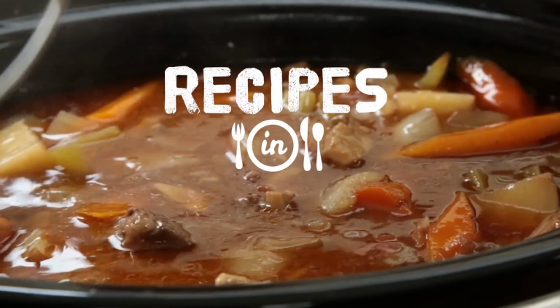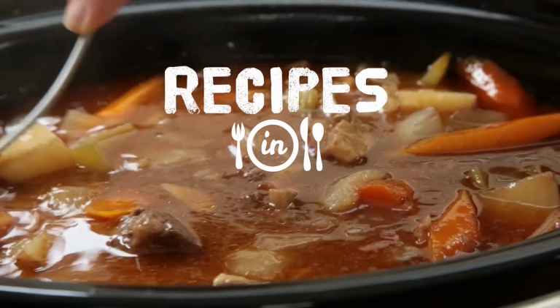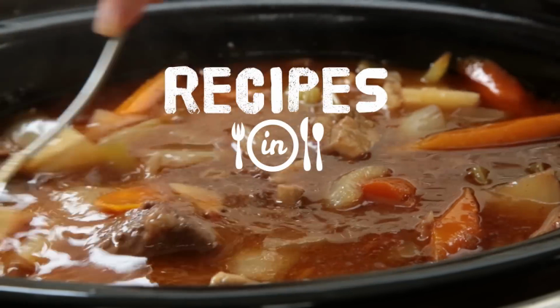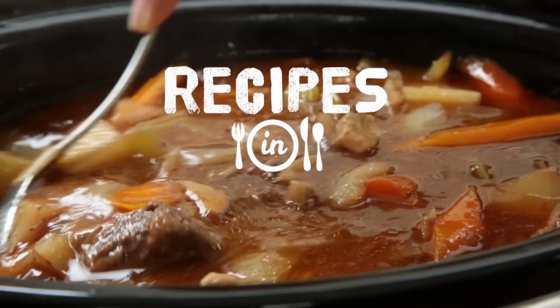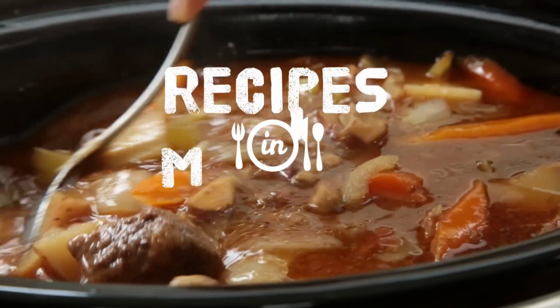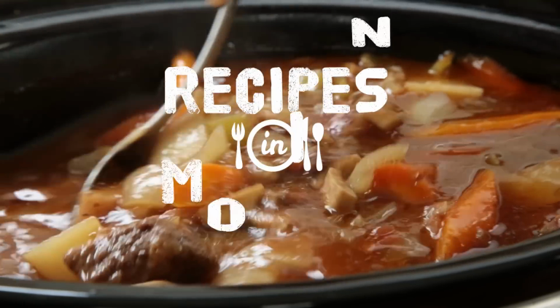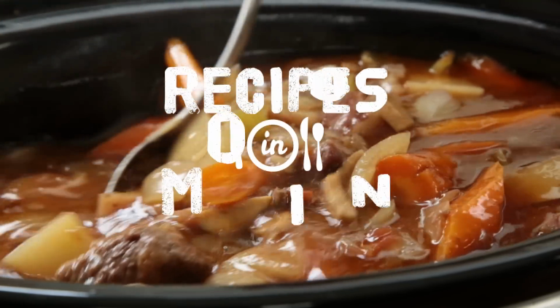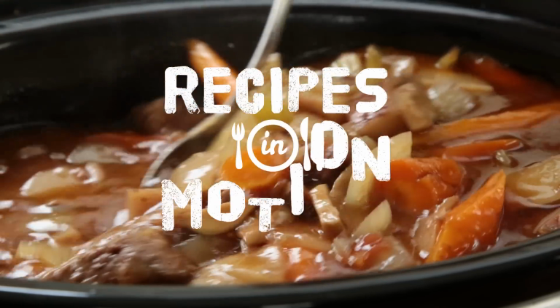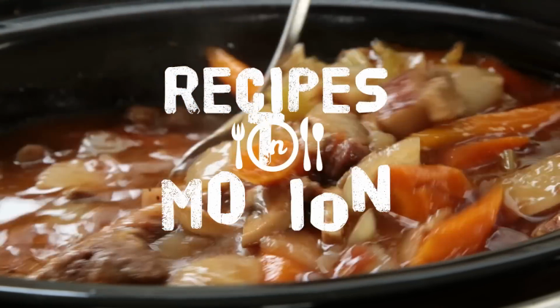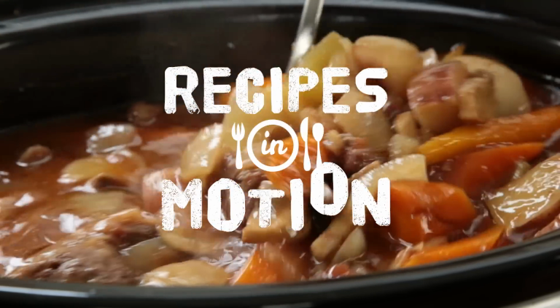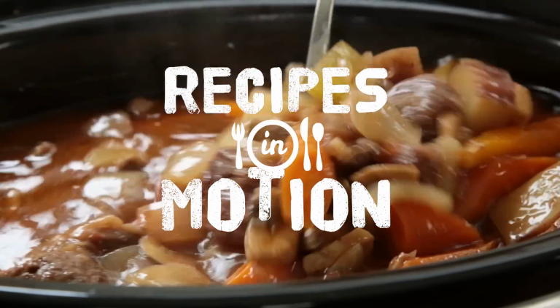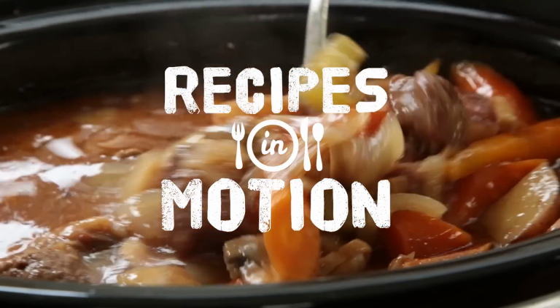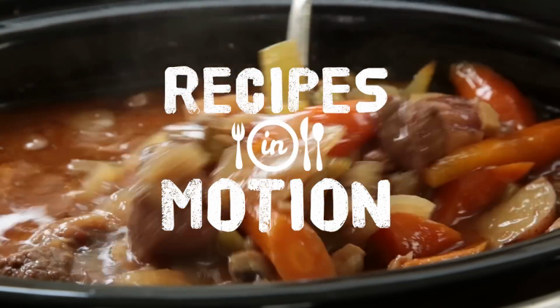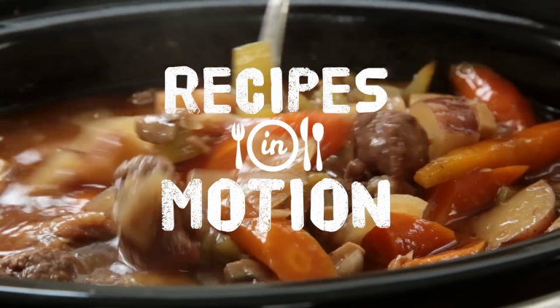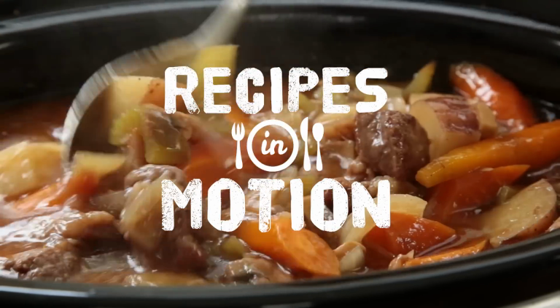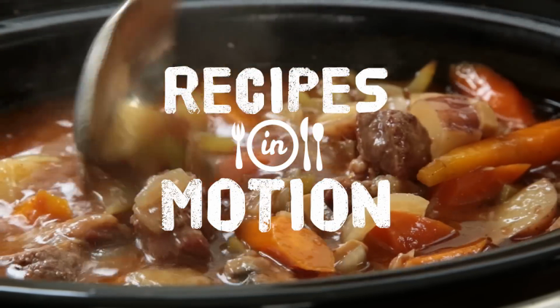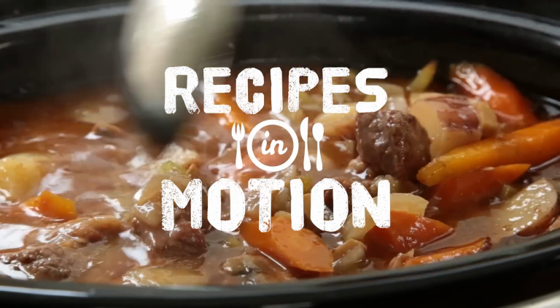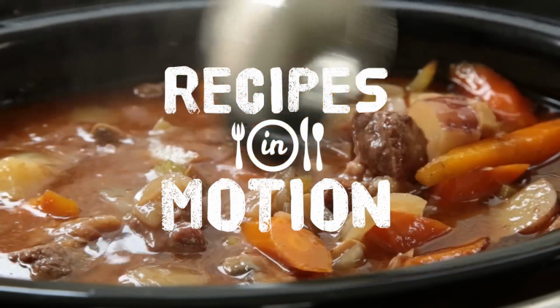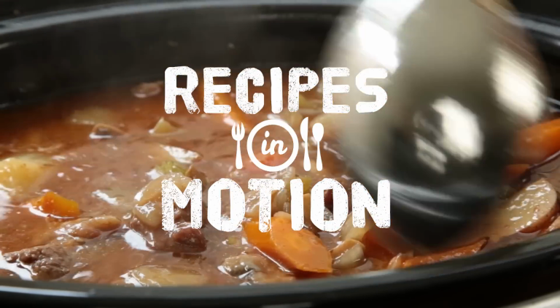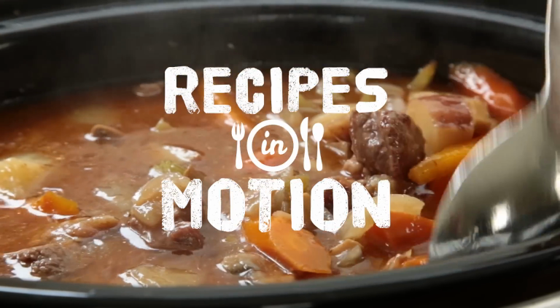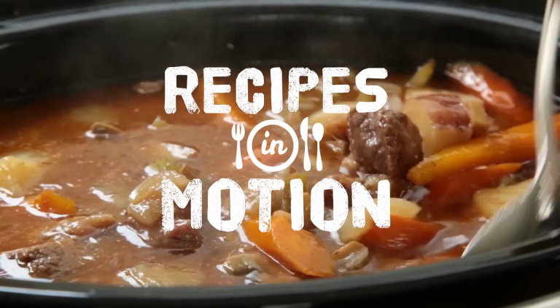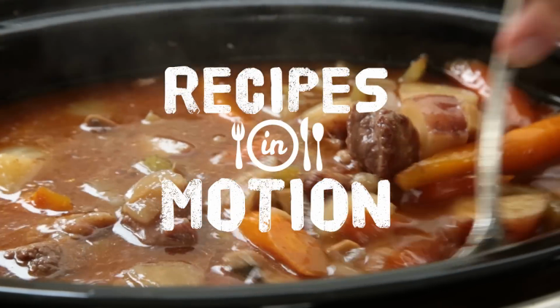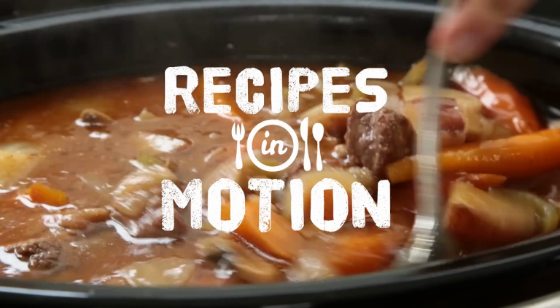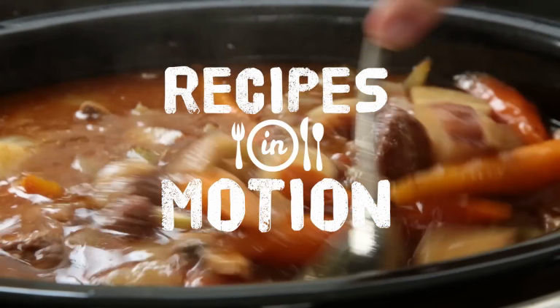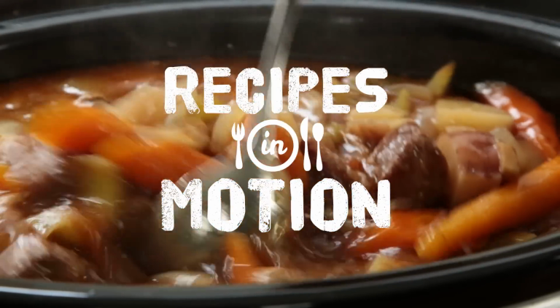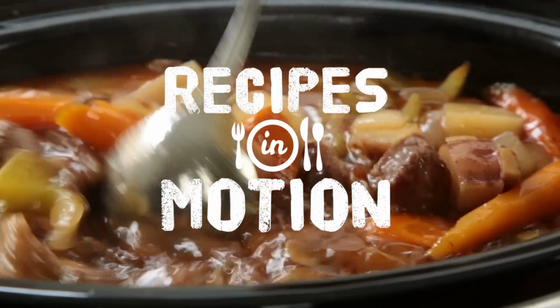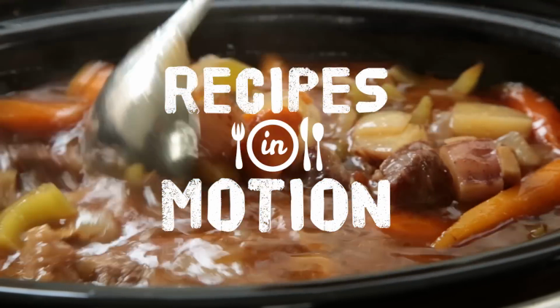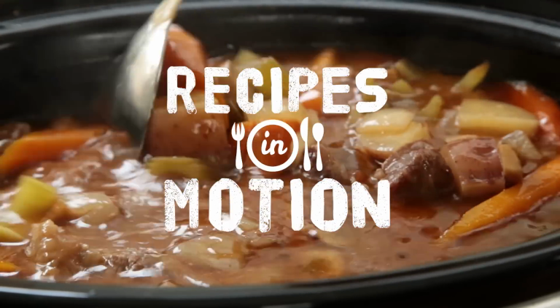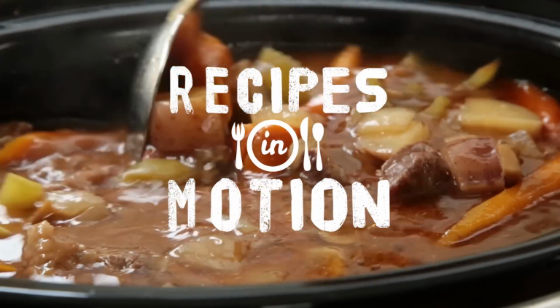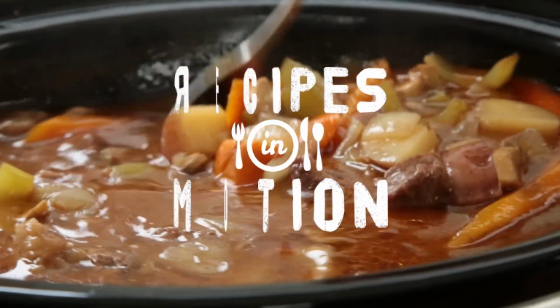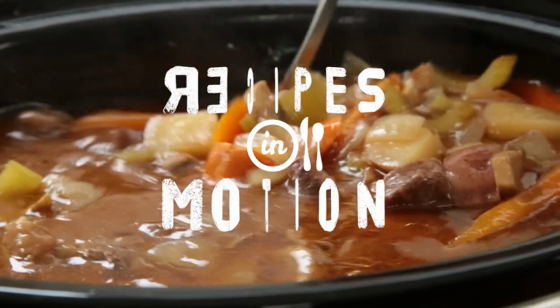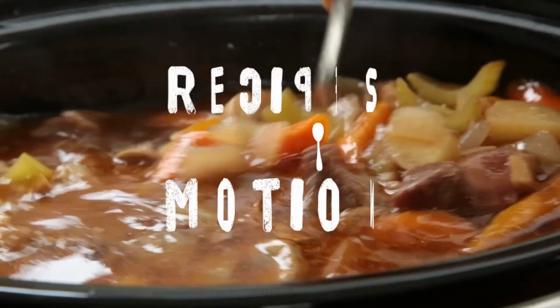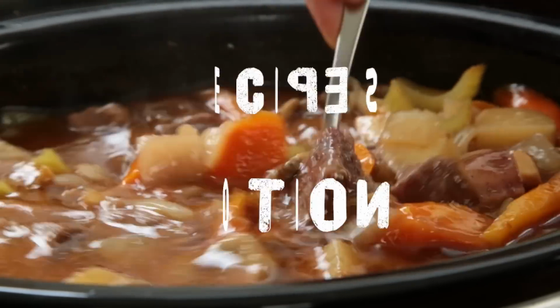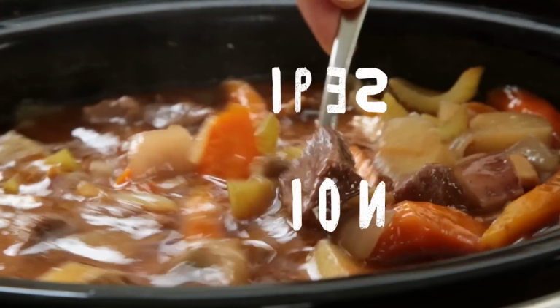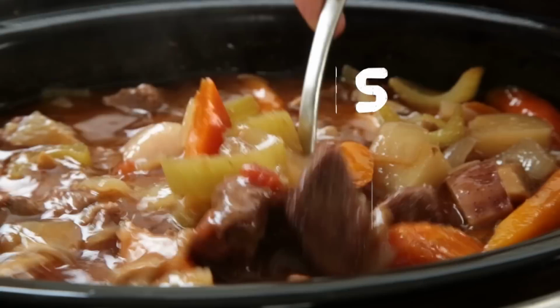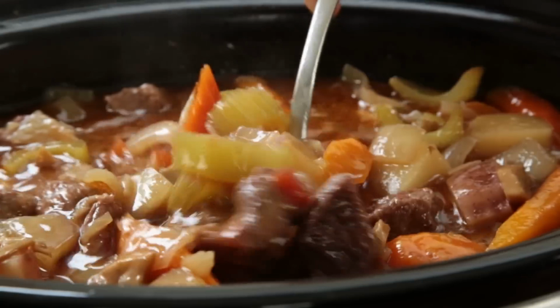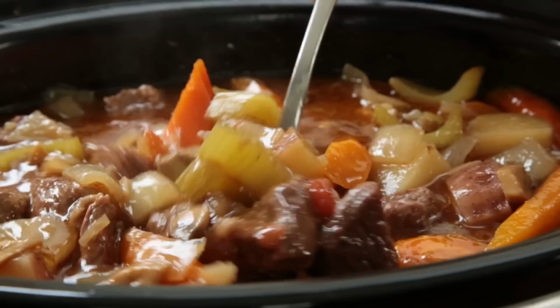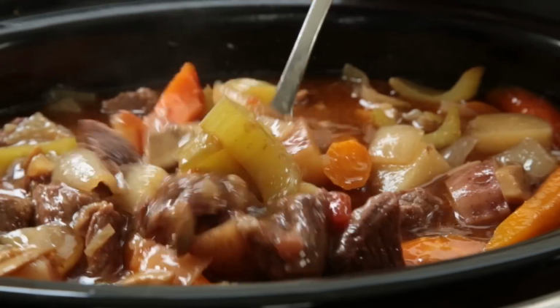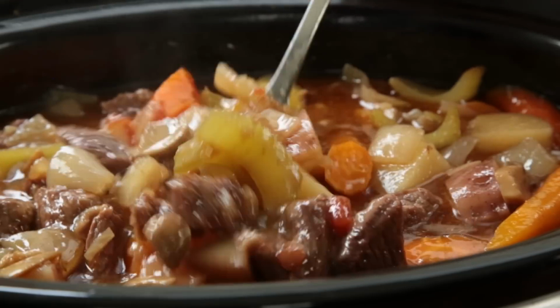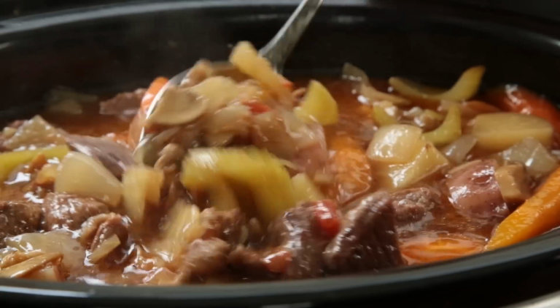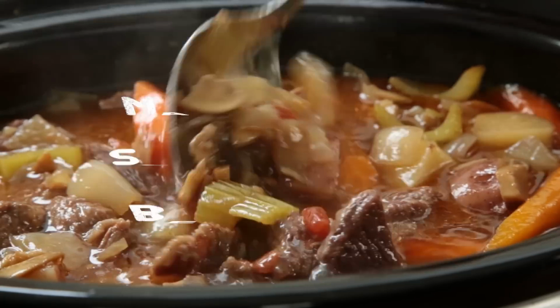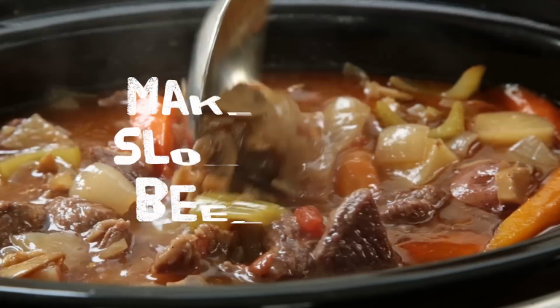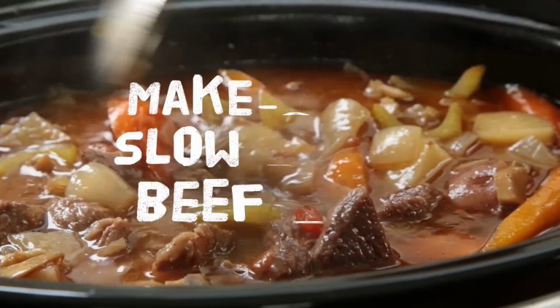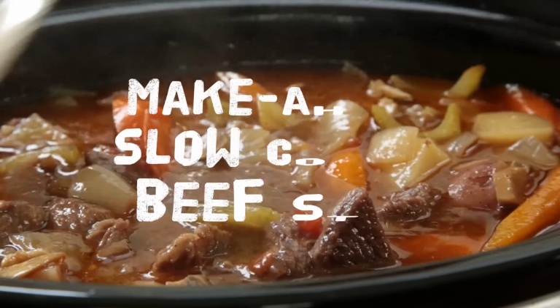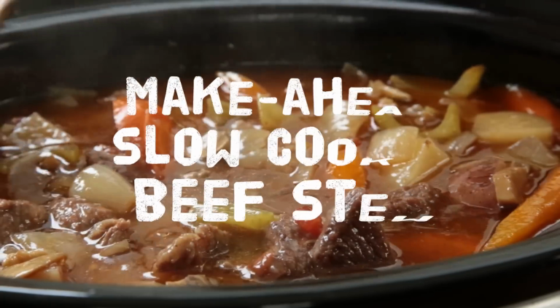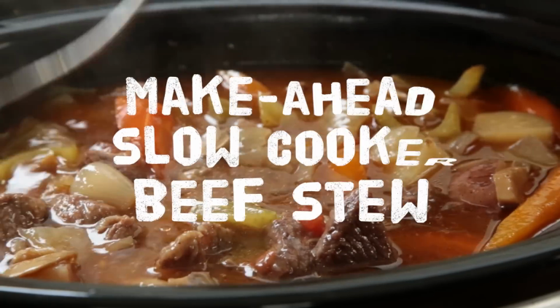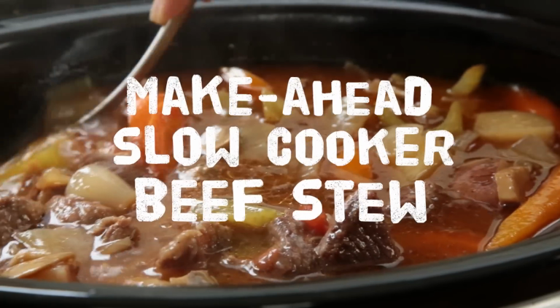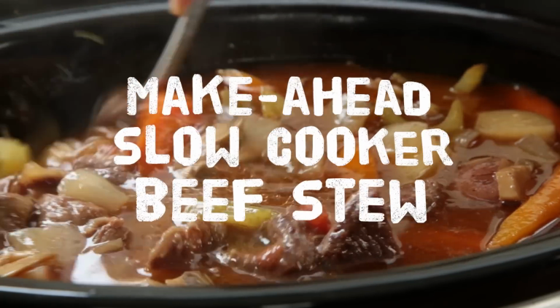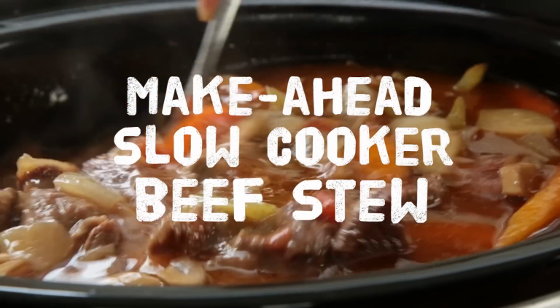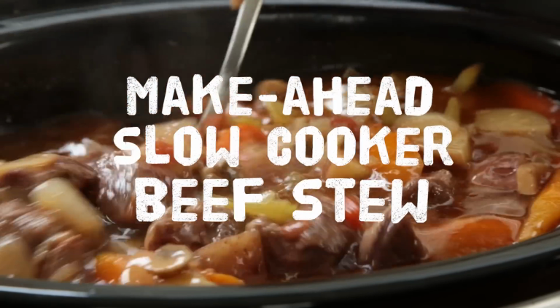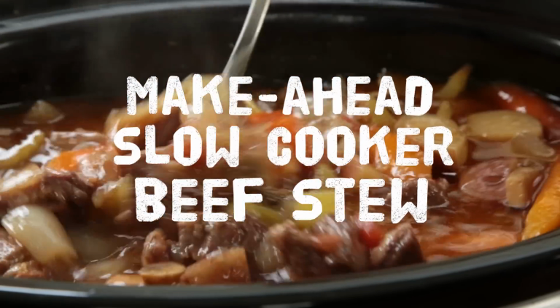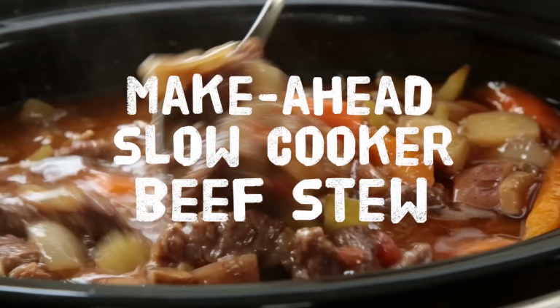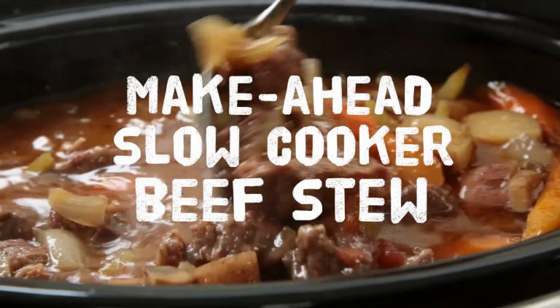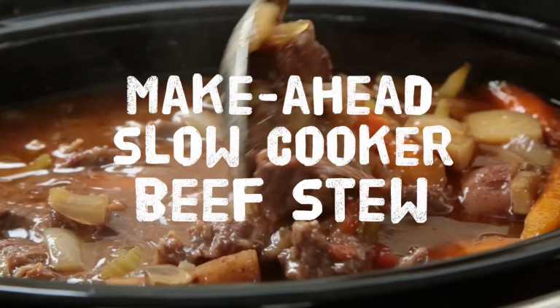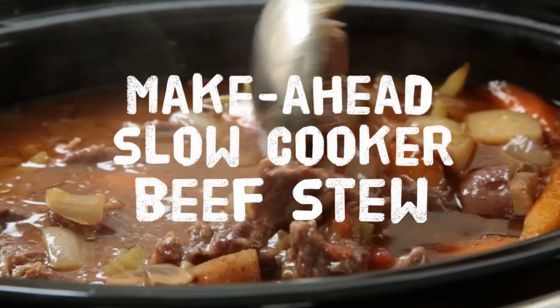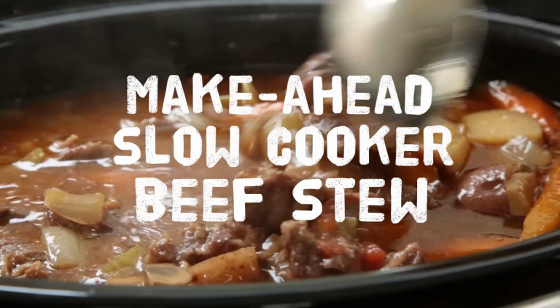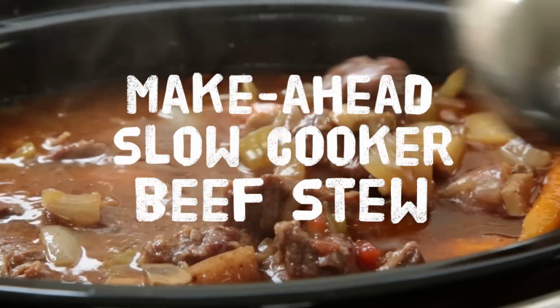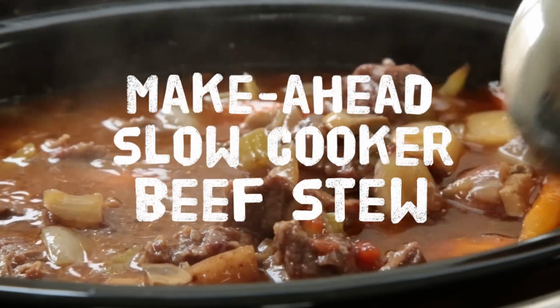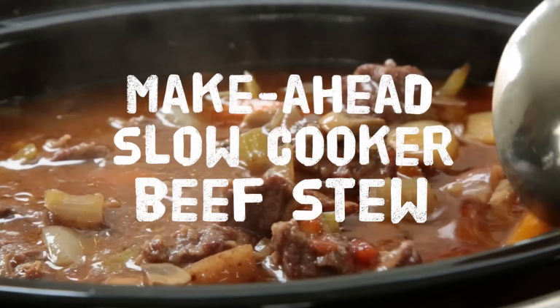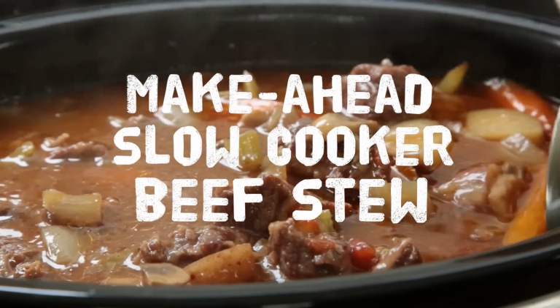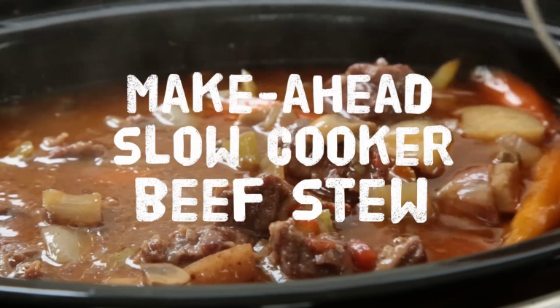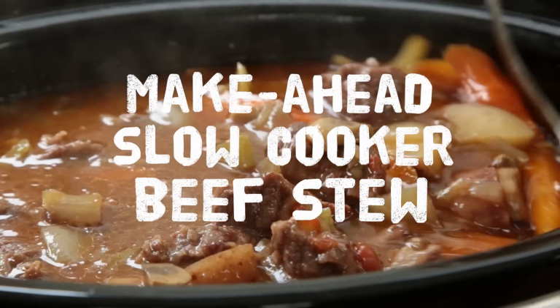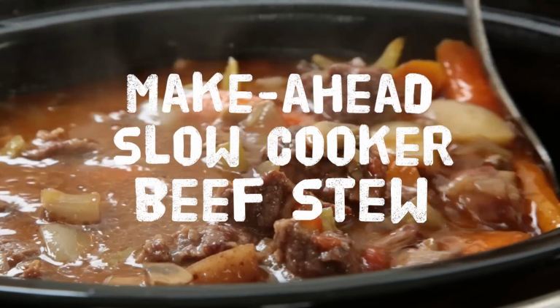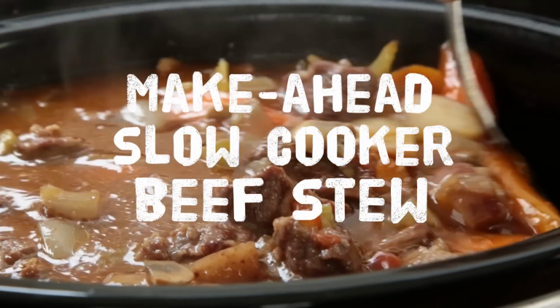Comforting, filling, delicious, and easy to prepare, this recipe for beef stew hits every mark and it can be made ahead of time.